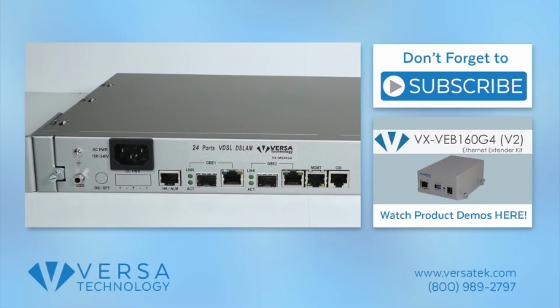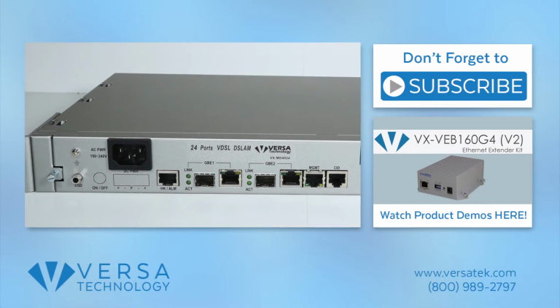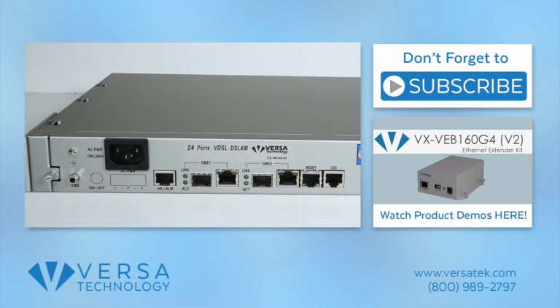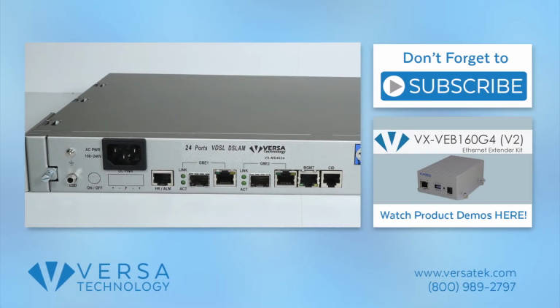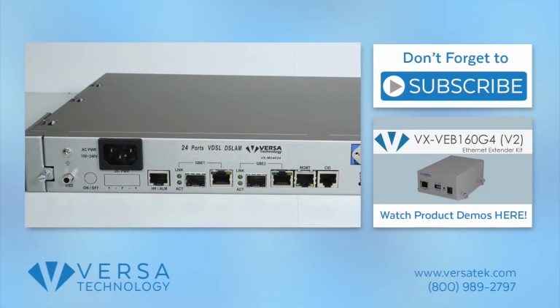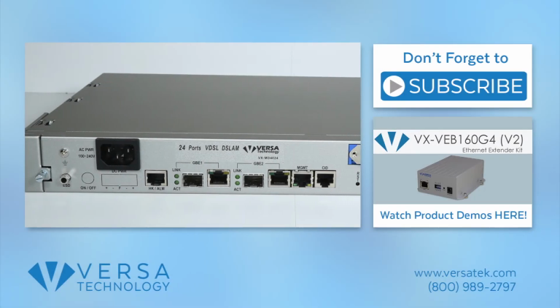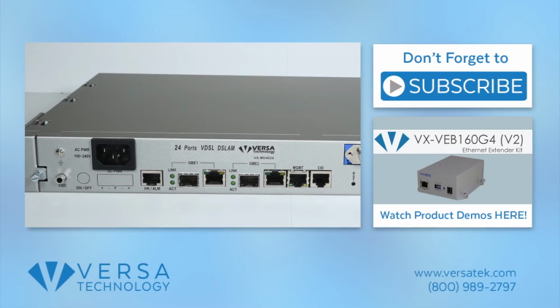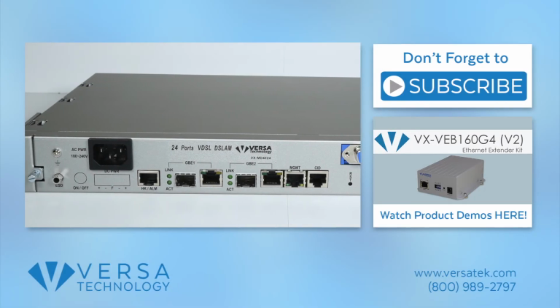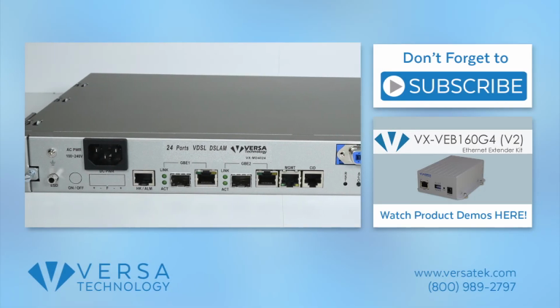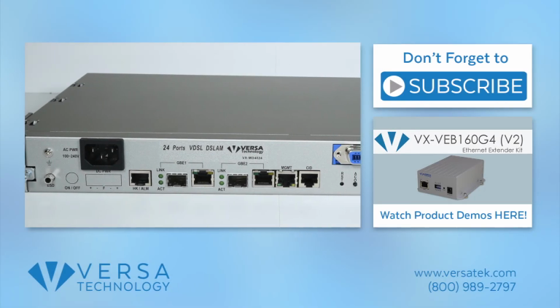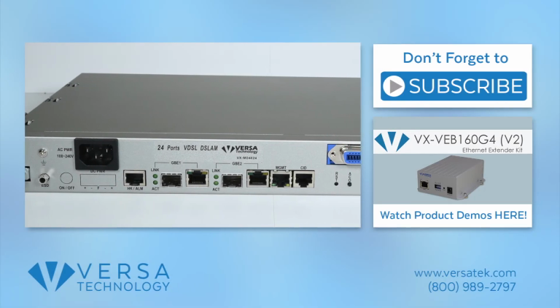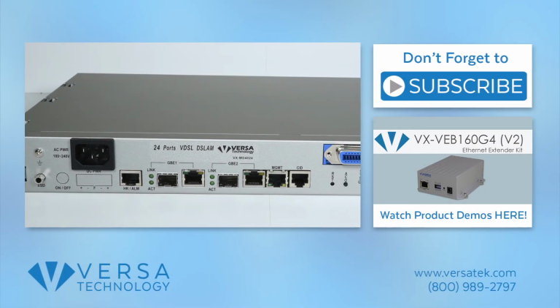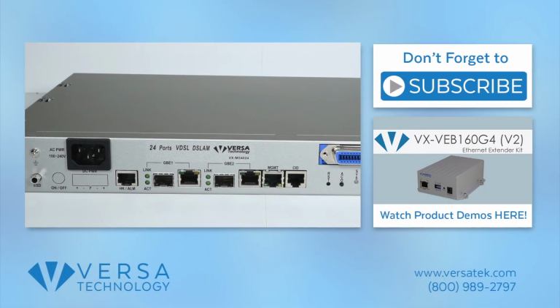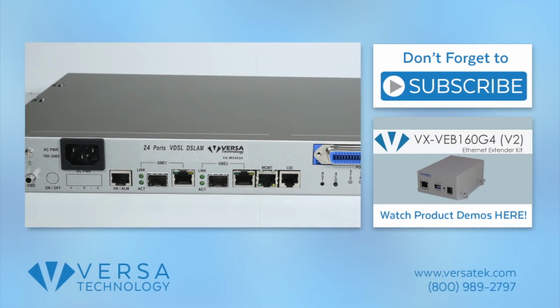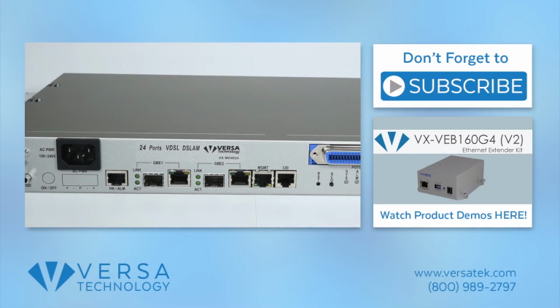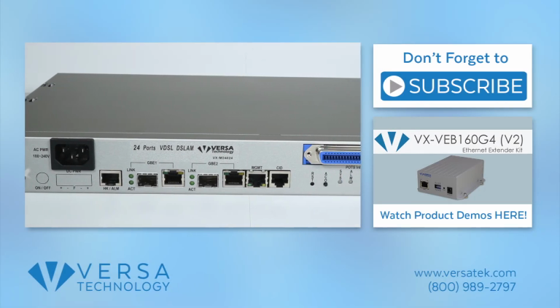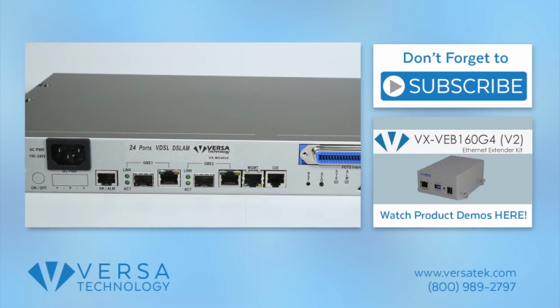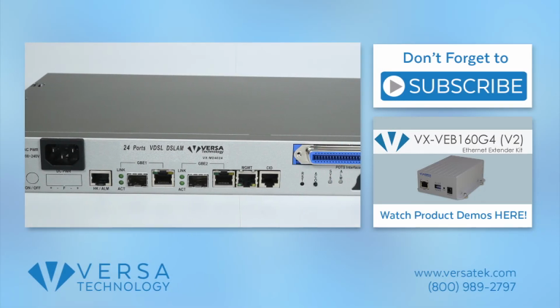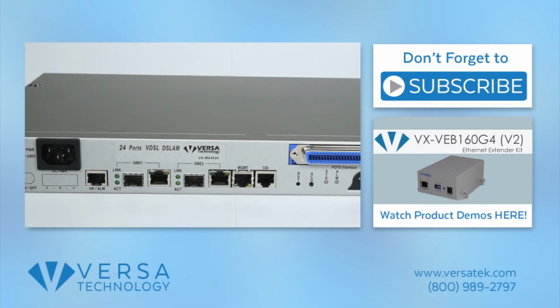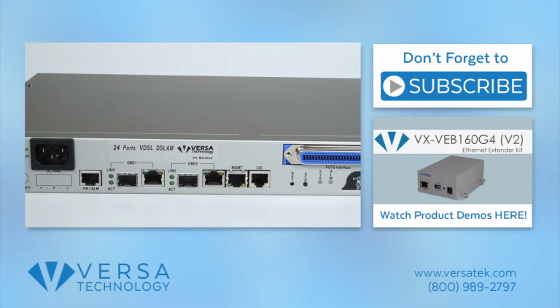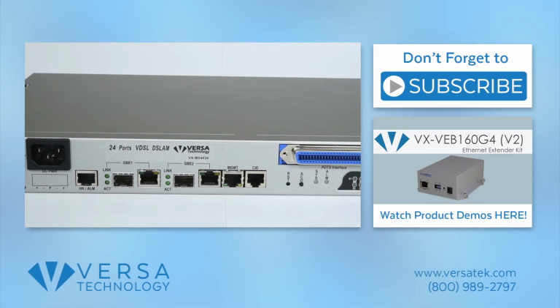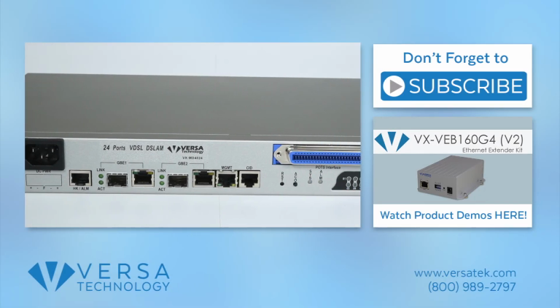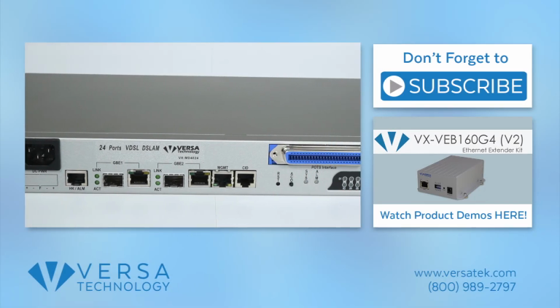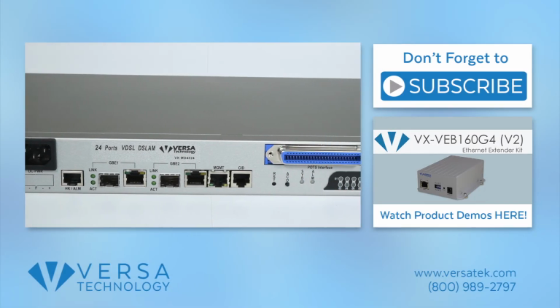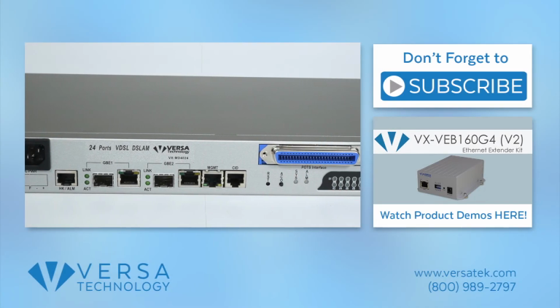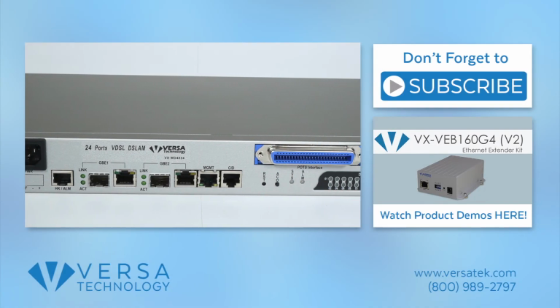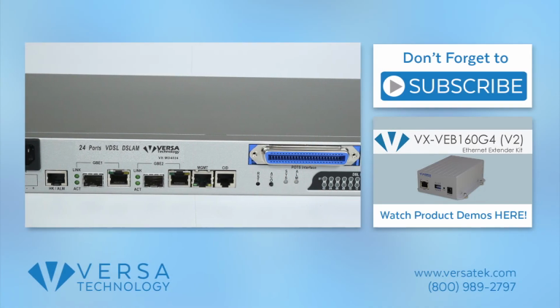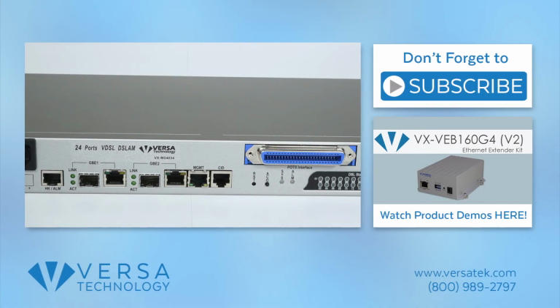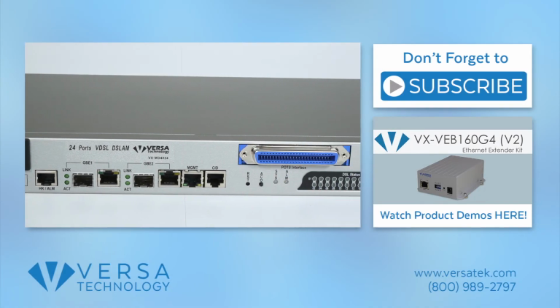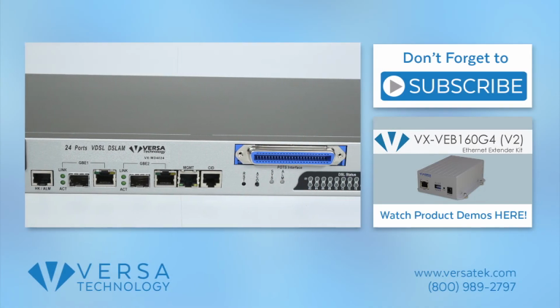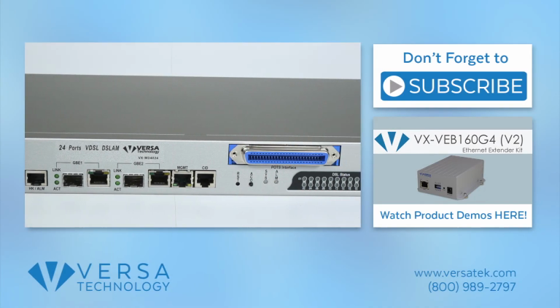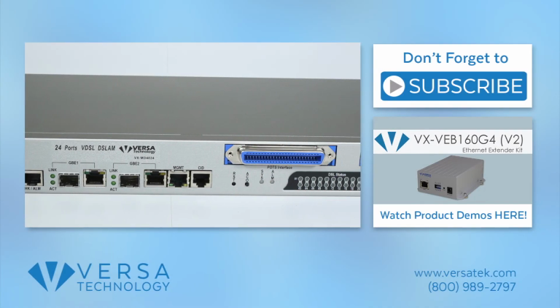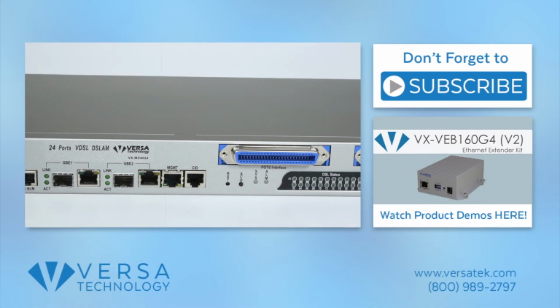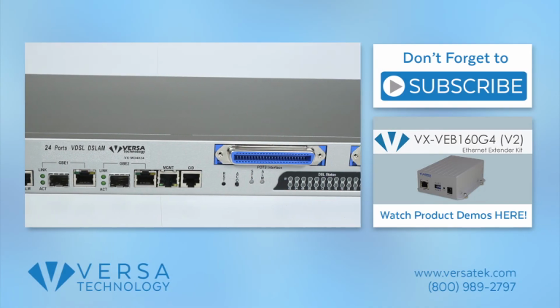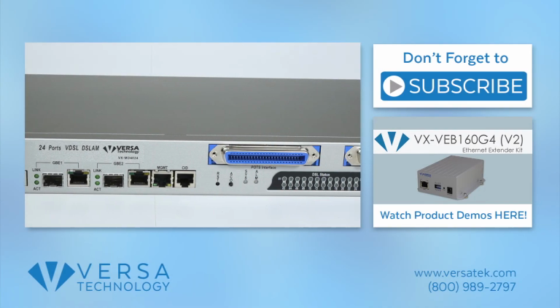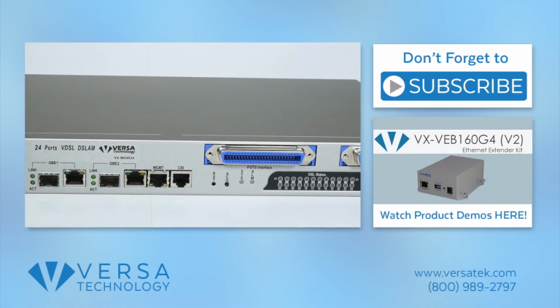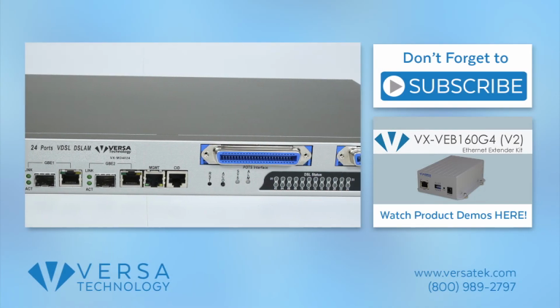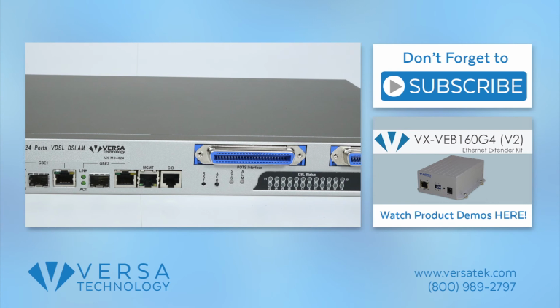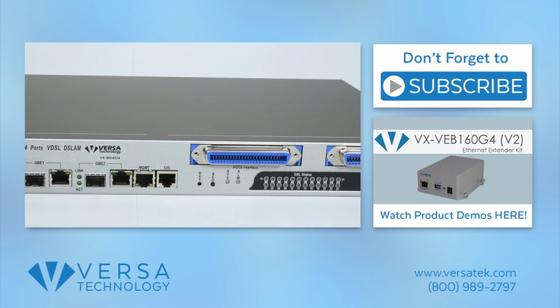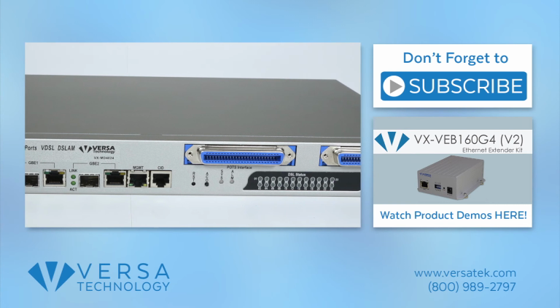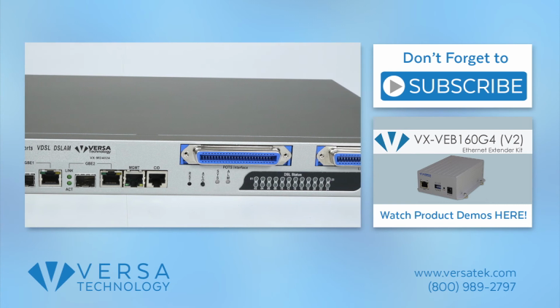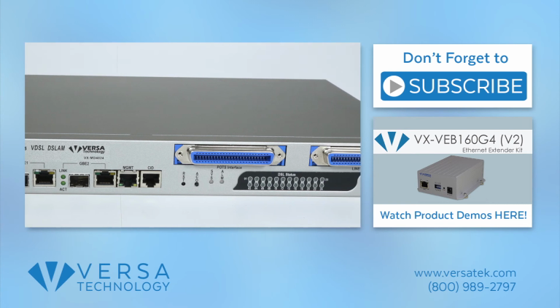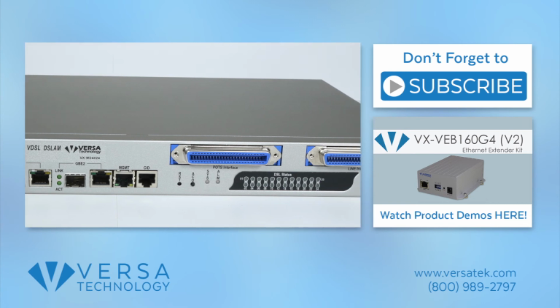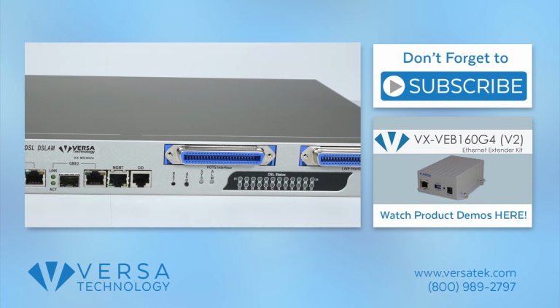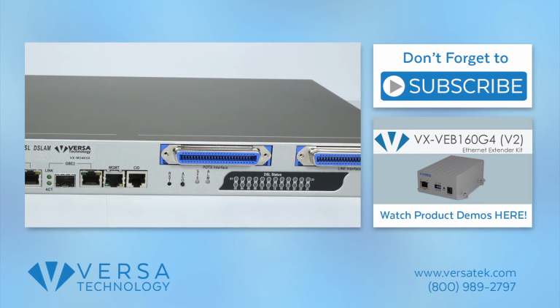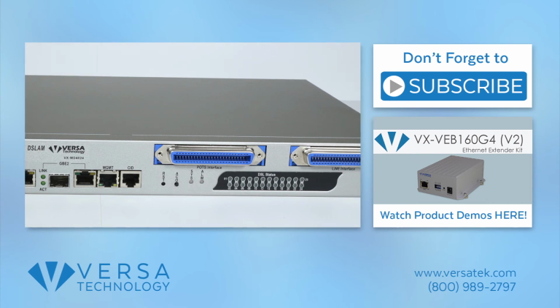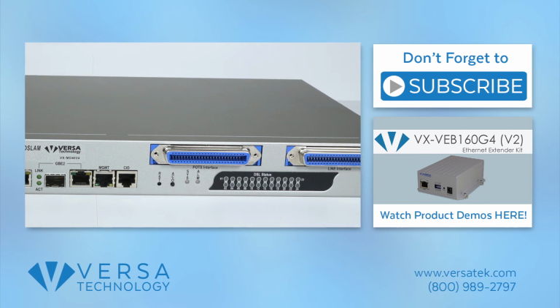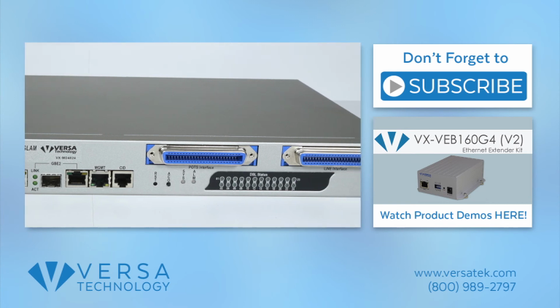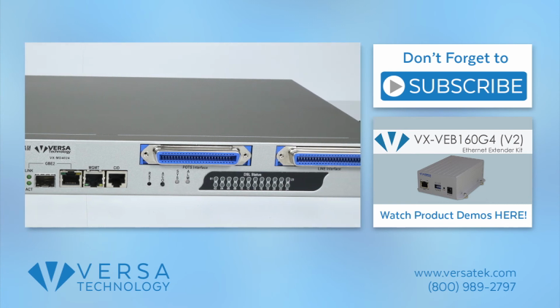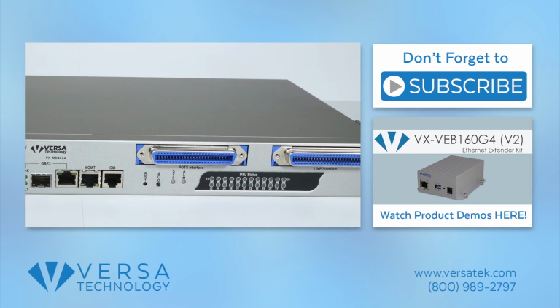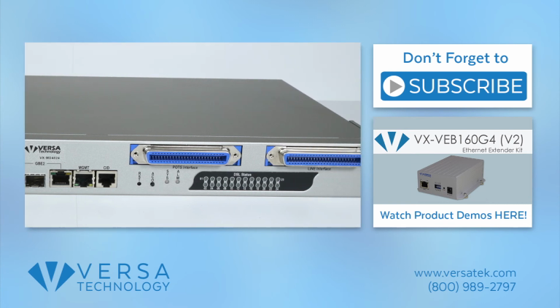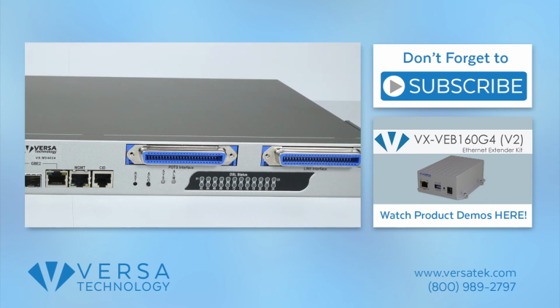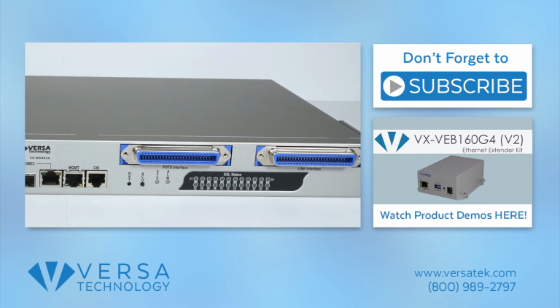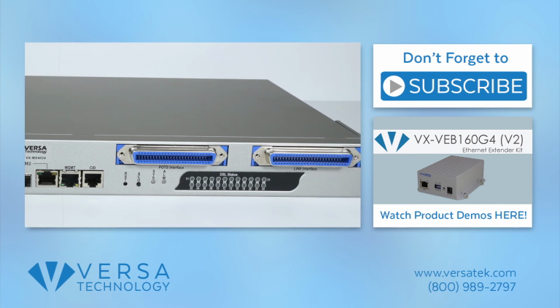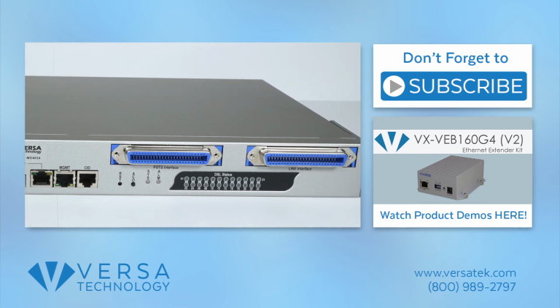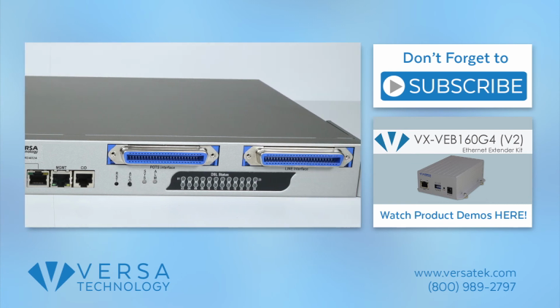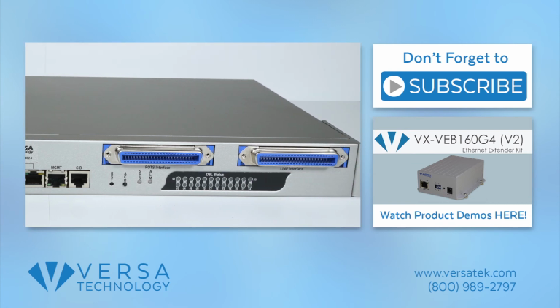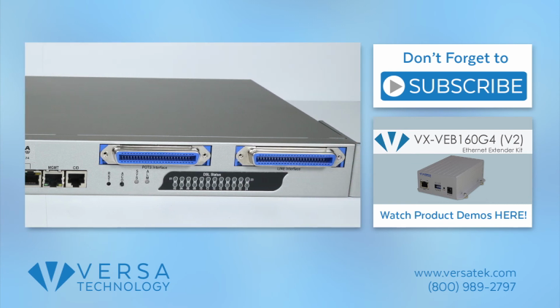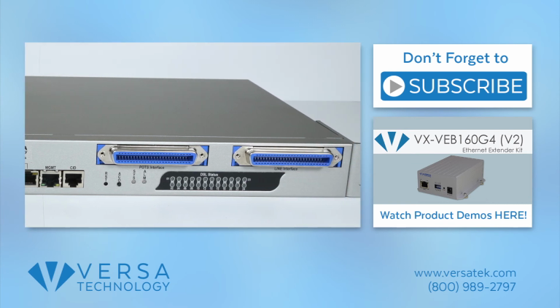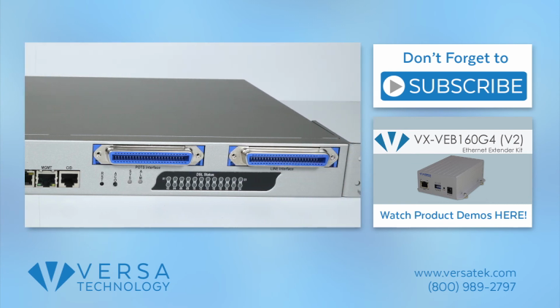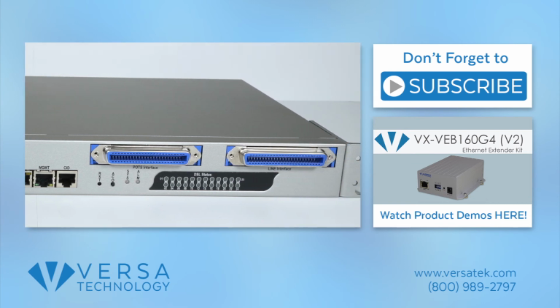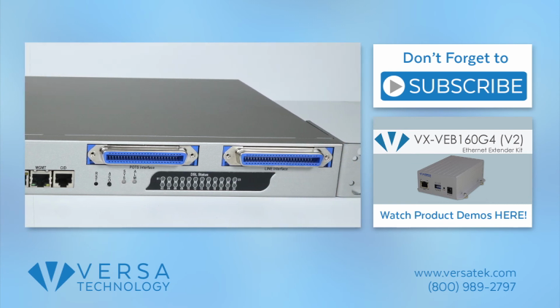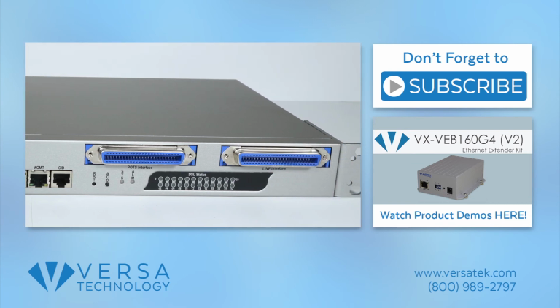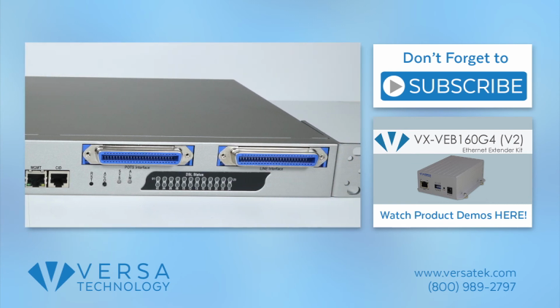Click the link below to learn more about our VX MD4024 and don't forget to subscribe to our YouTube channel.